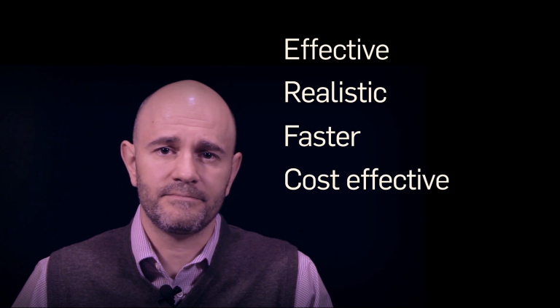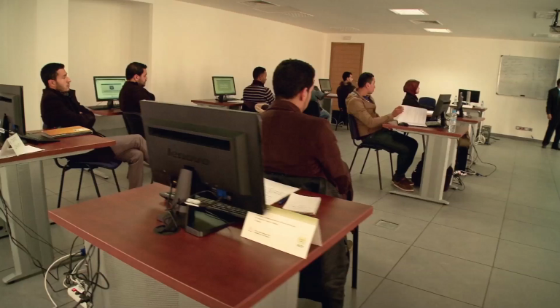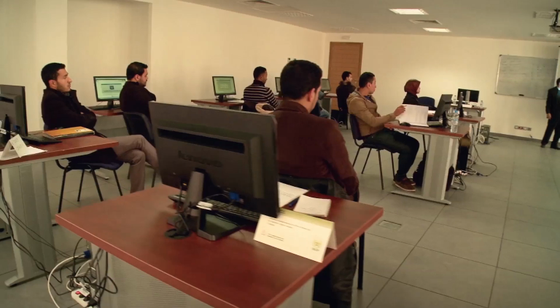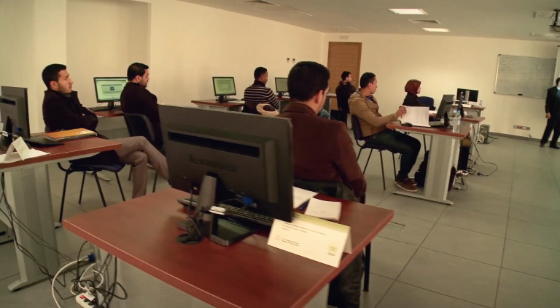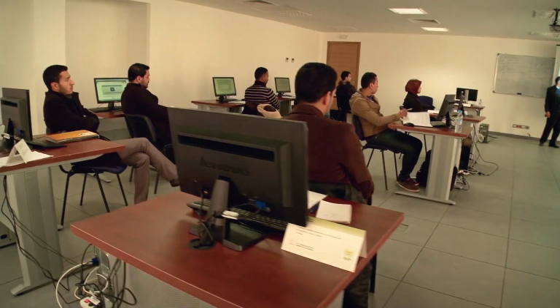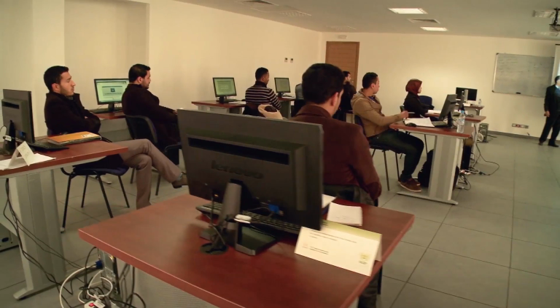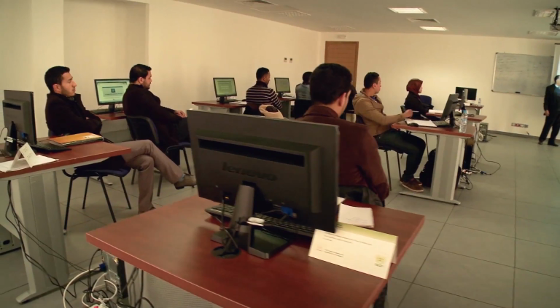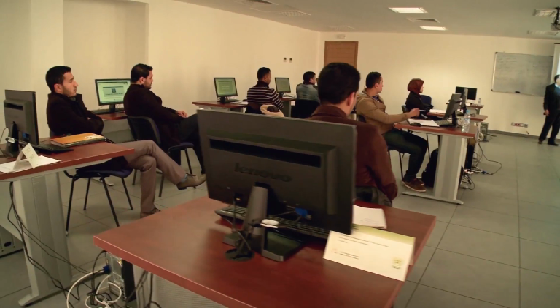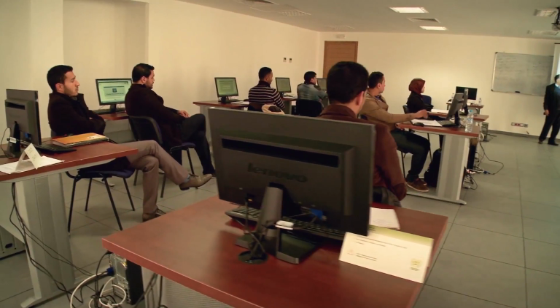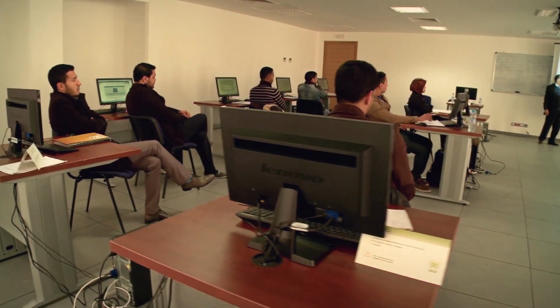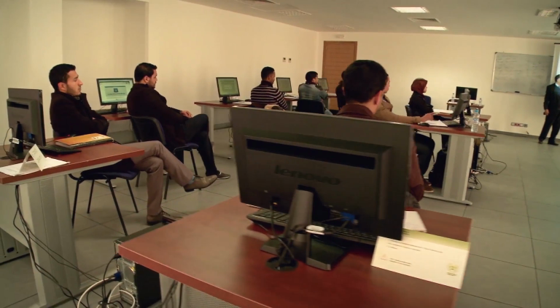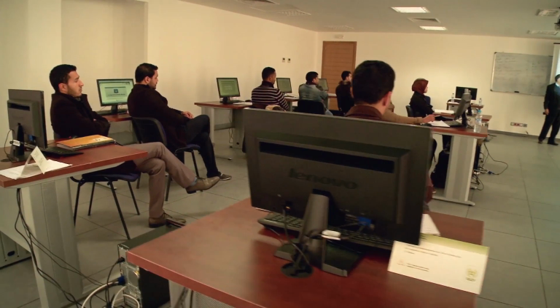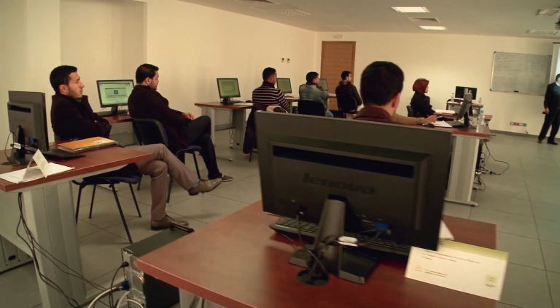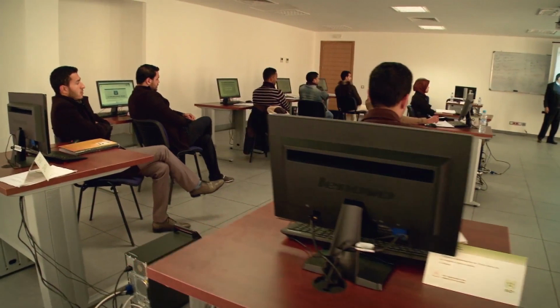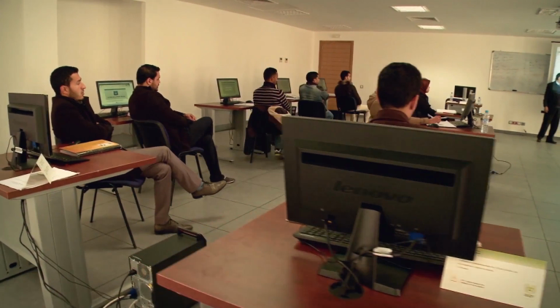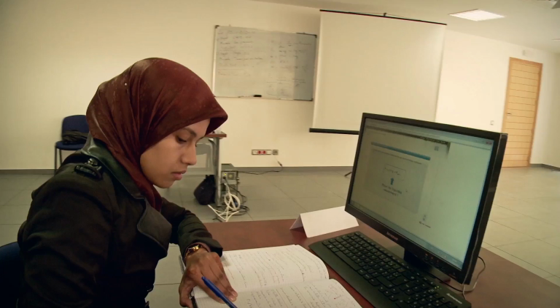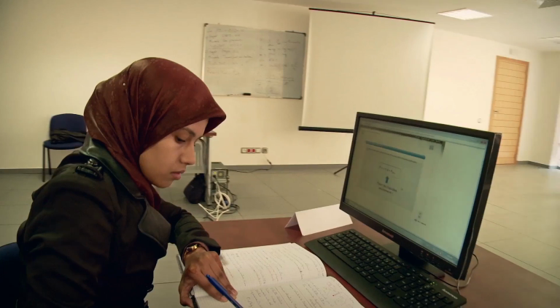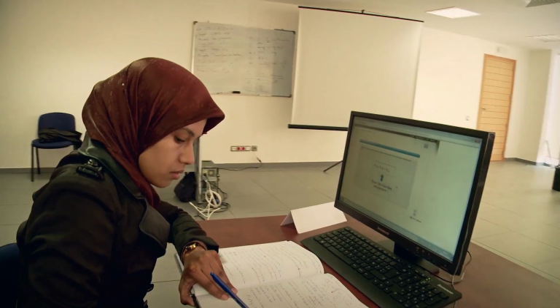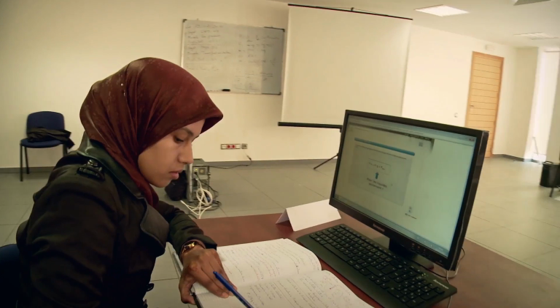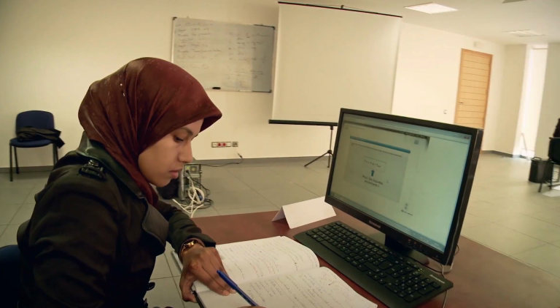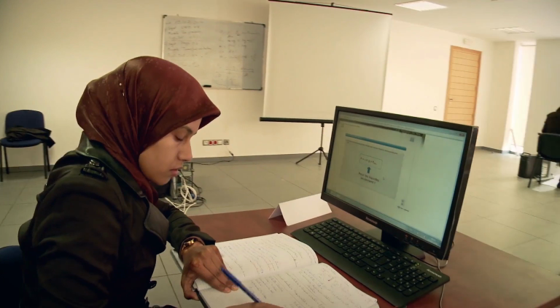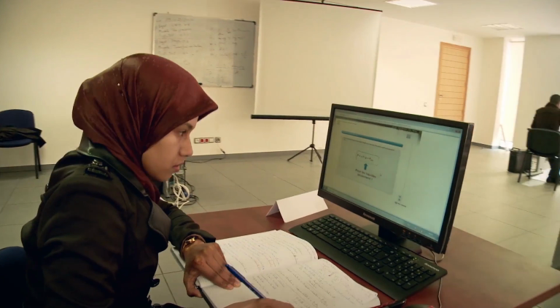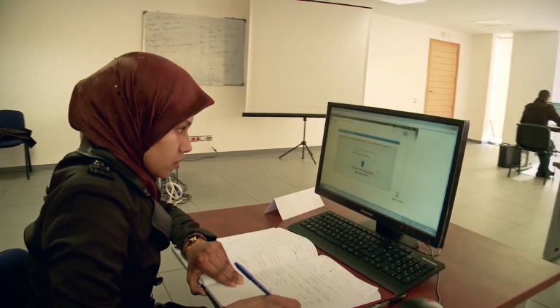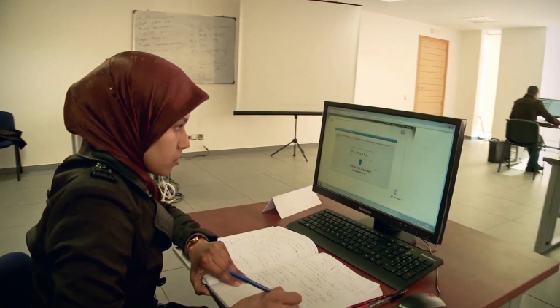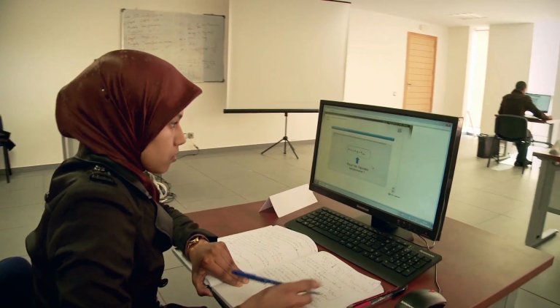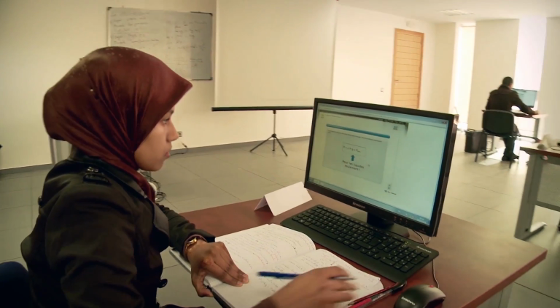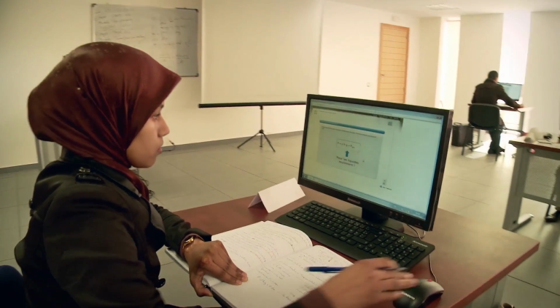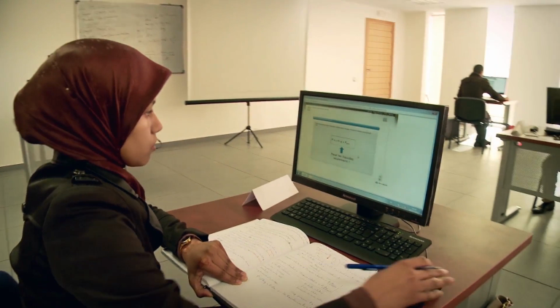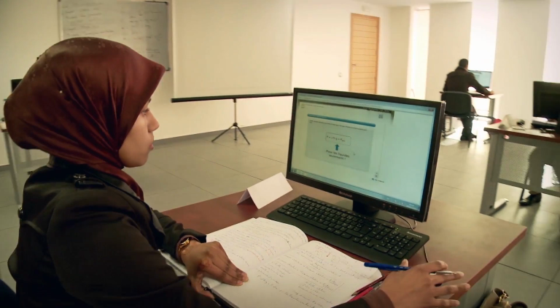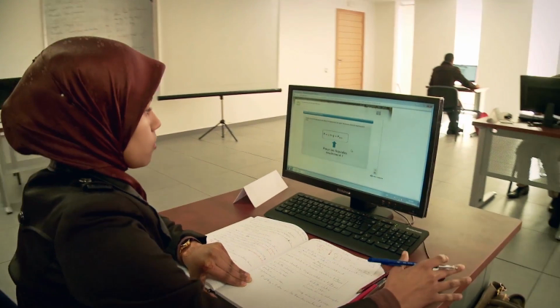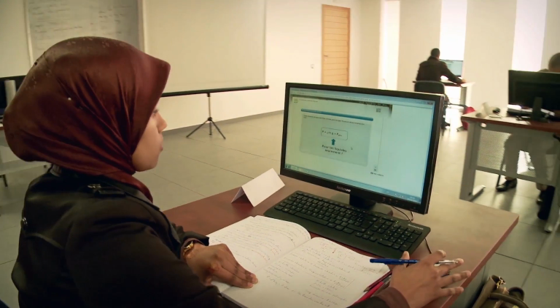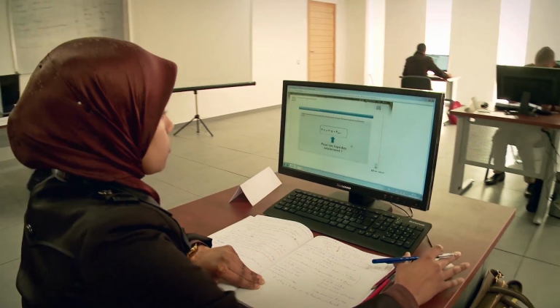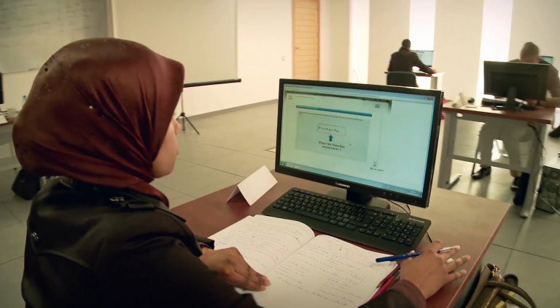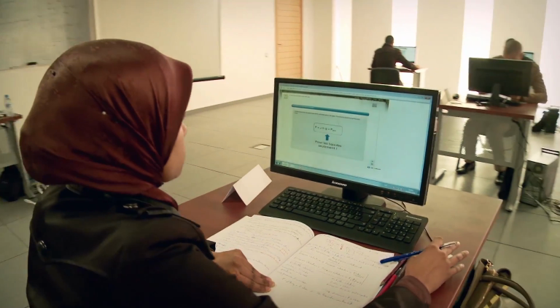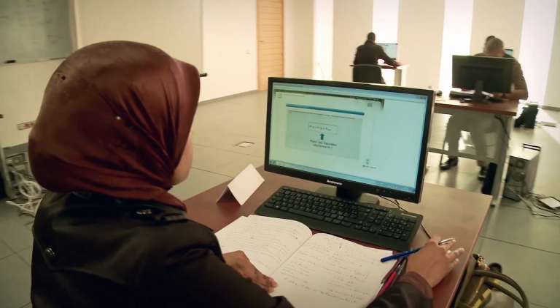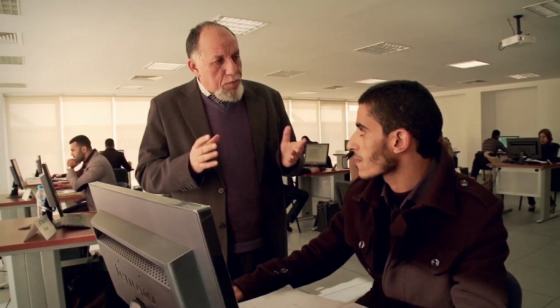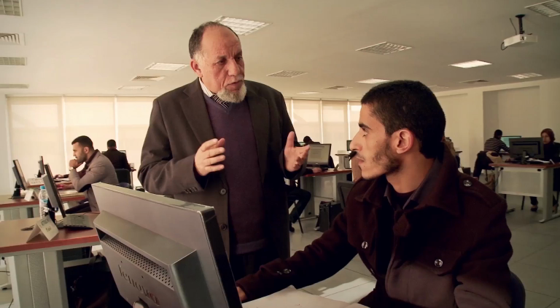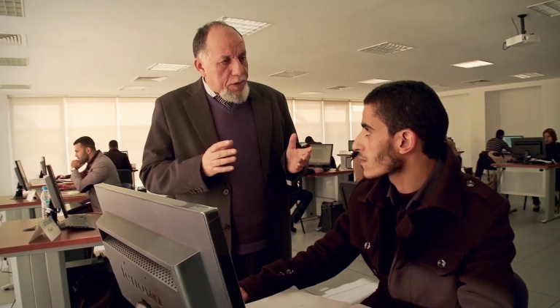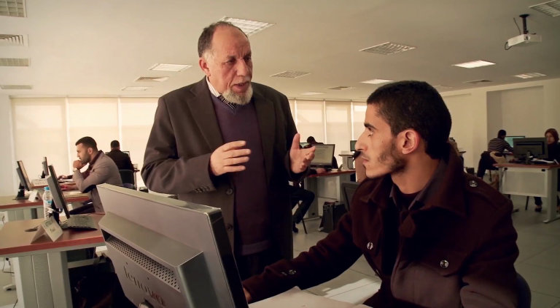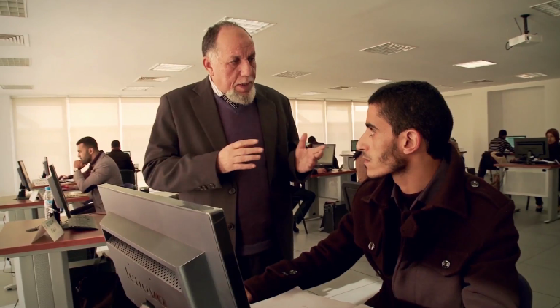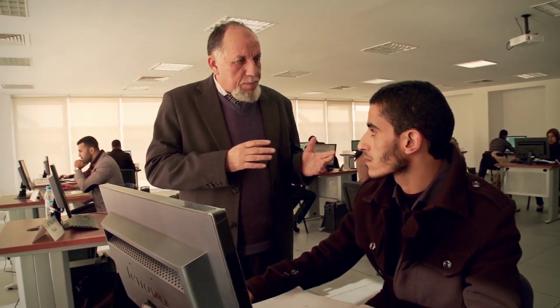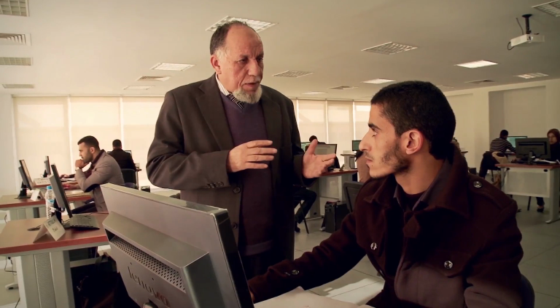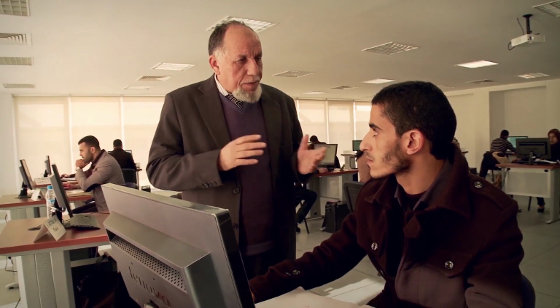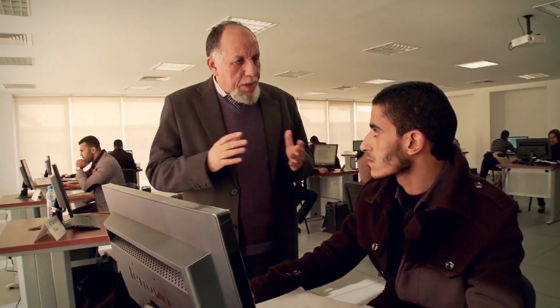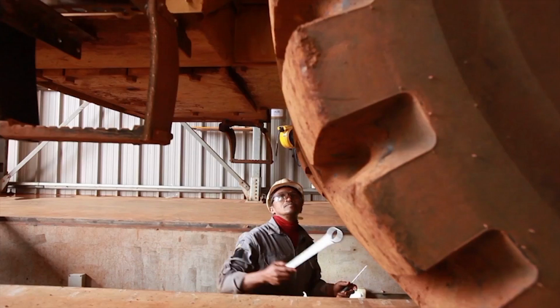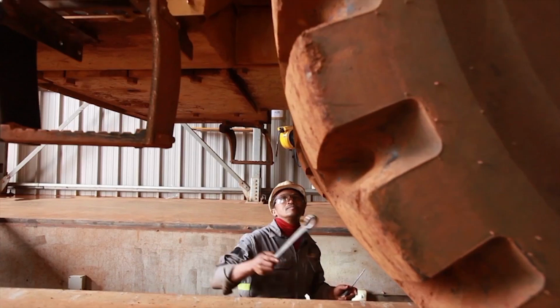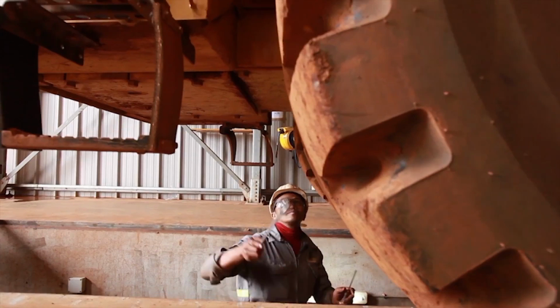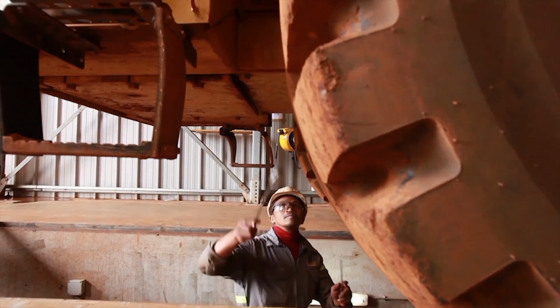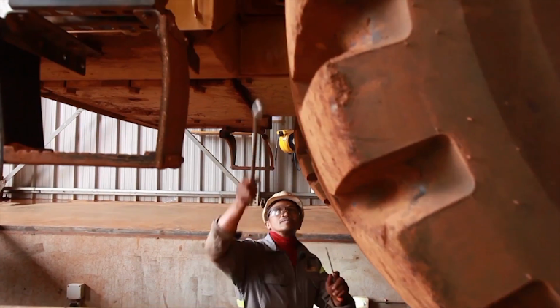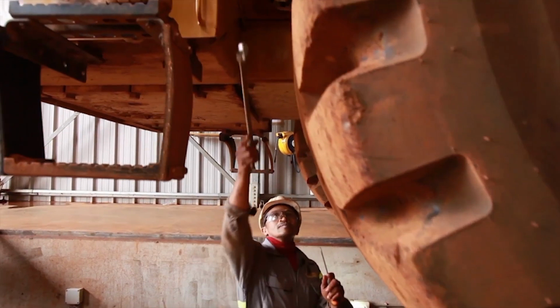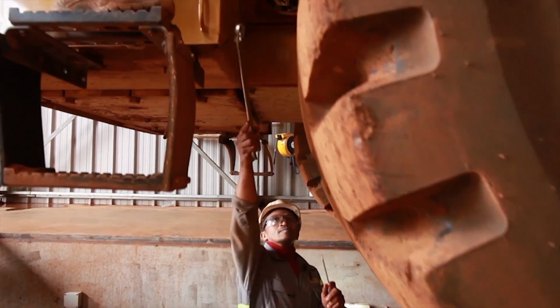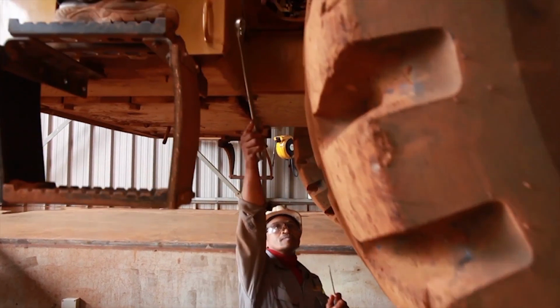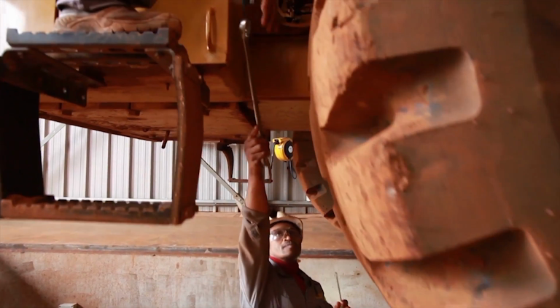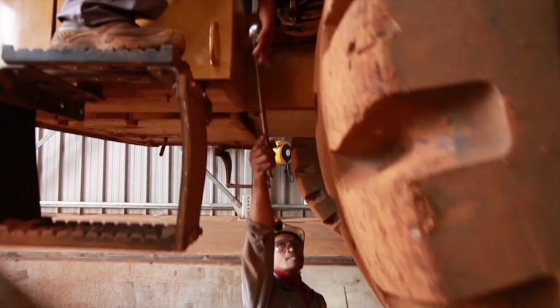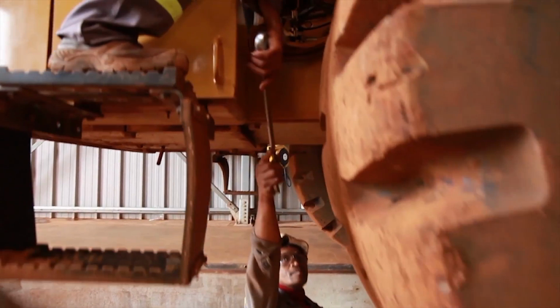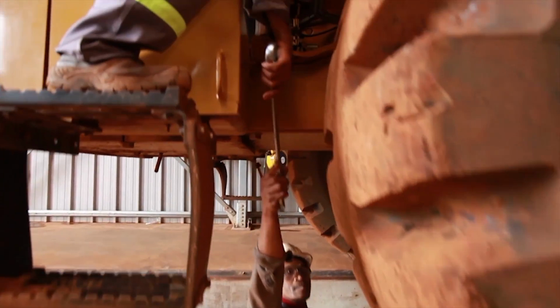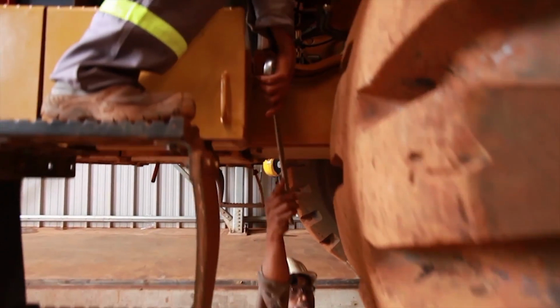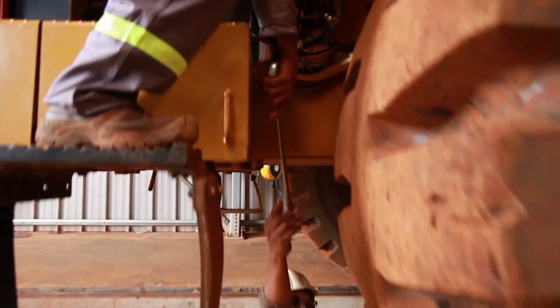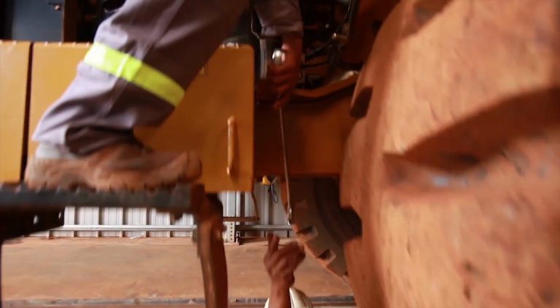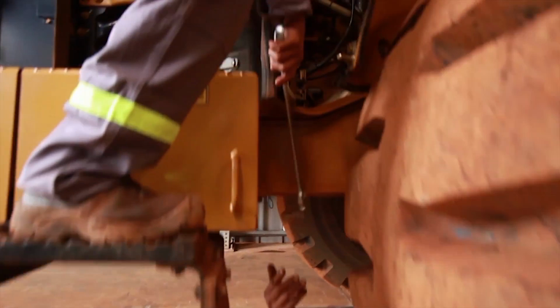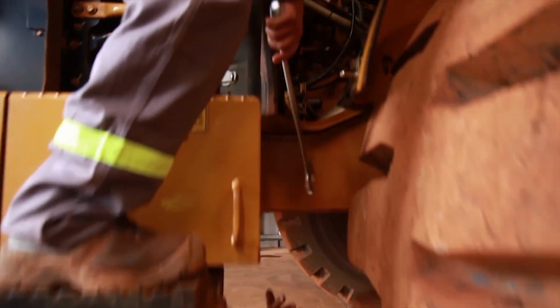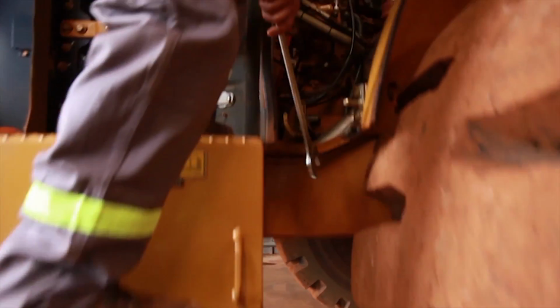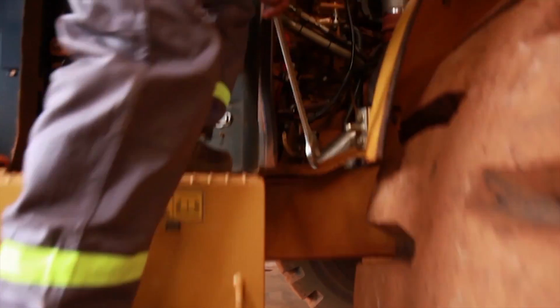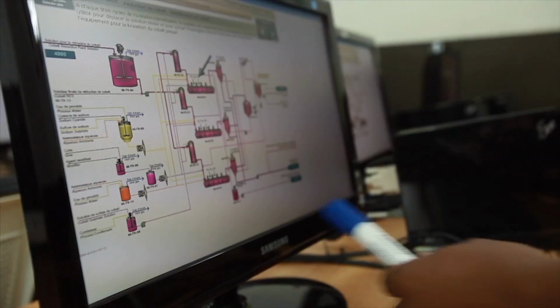Our integrated training programs use a blended training approach with a balanced mix of theory, safe practice and on-the-job training.